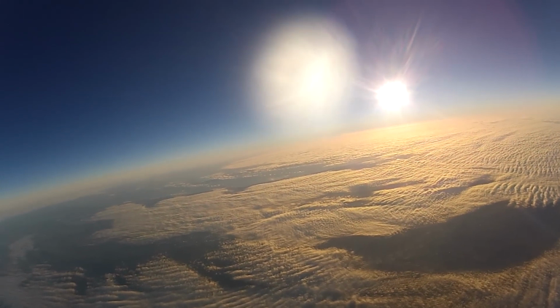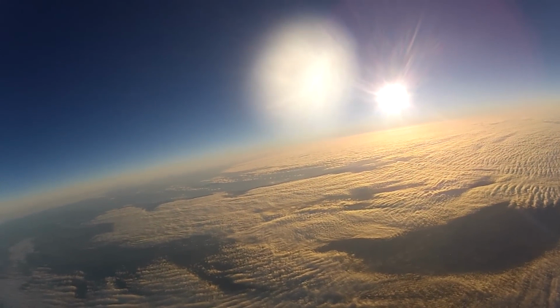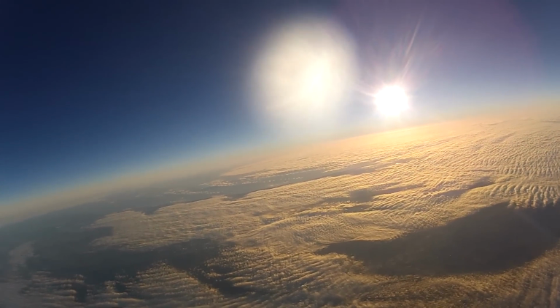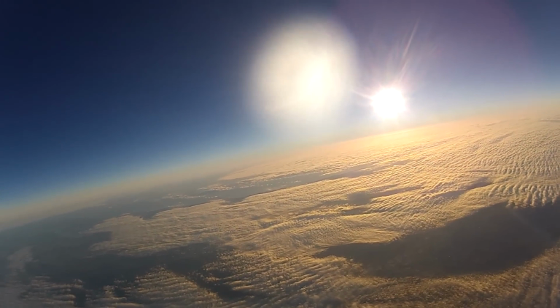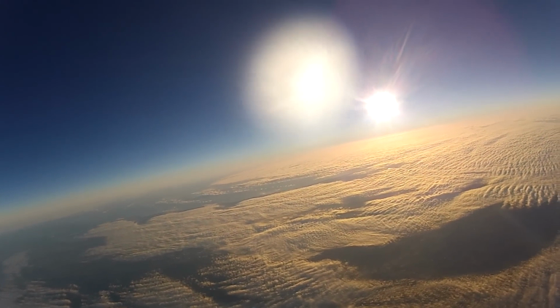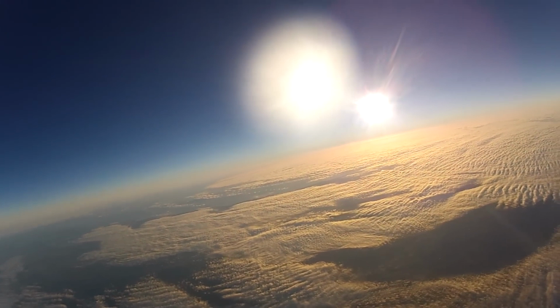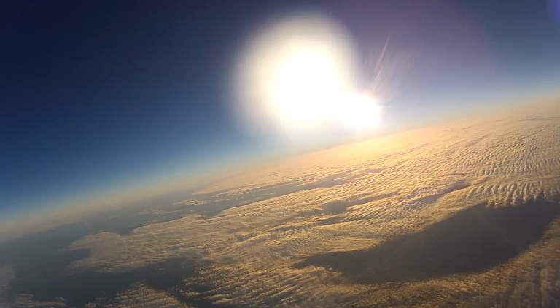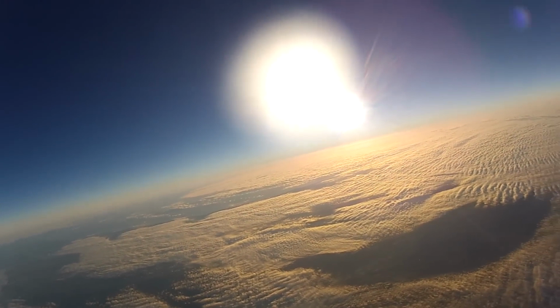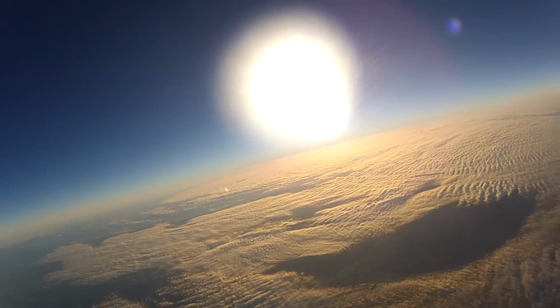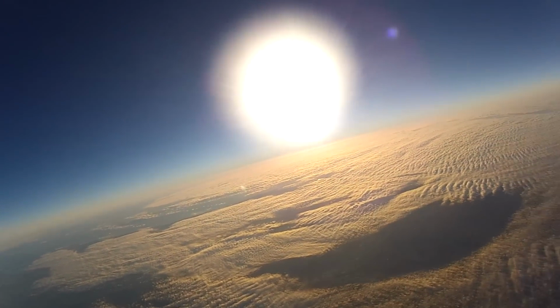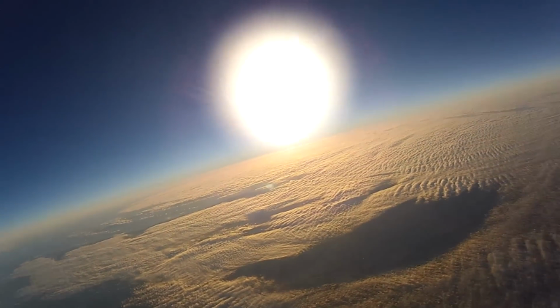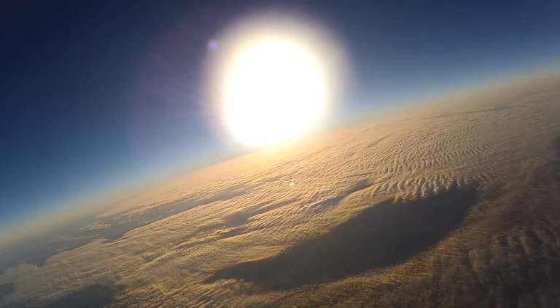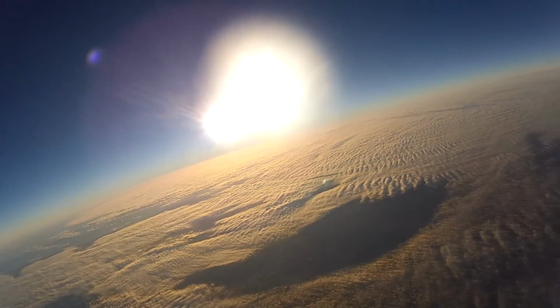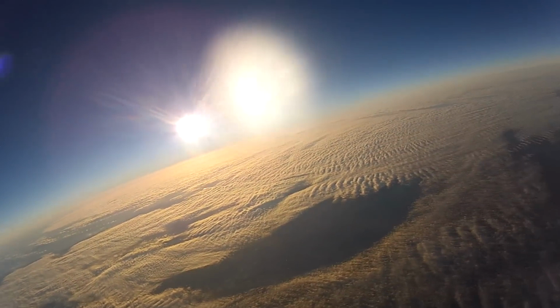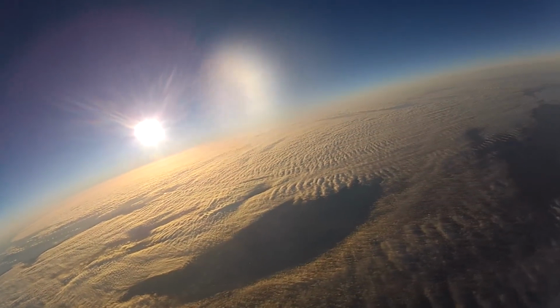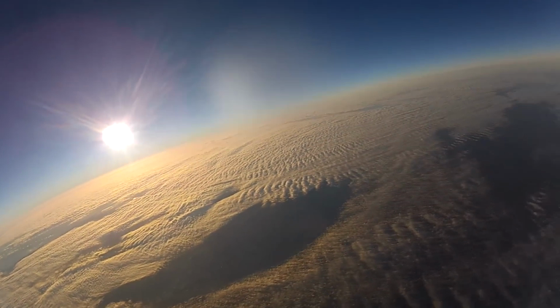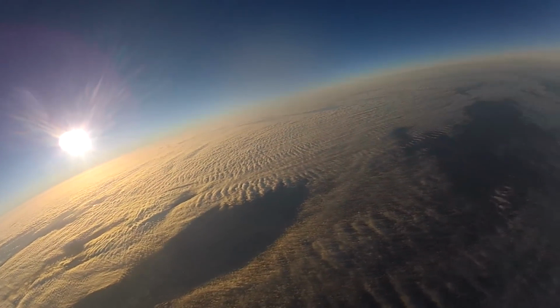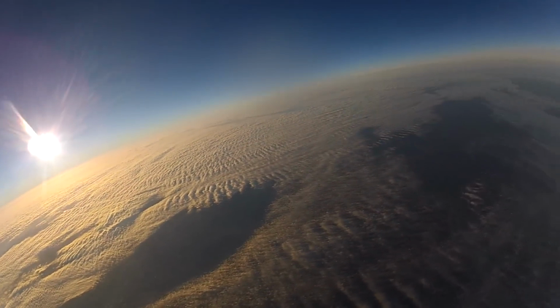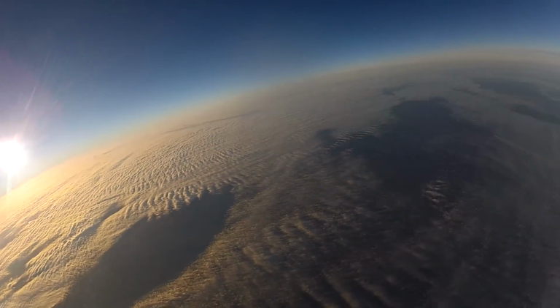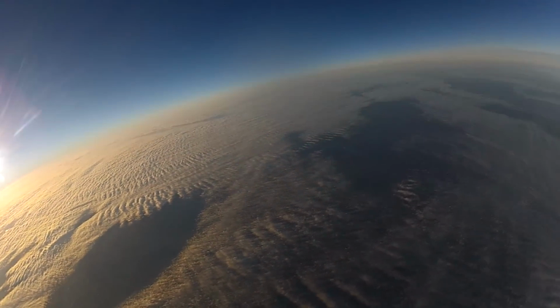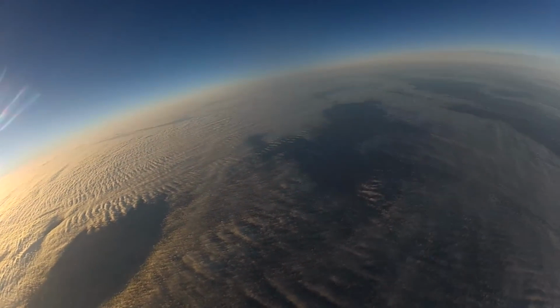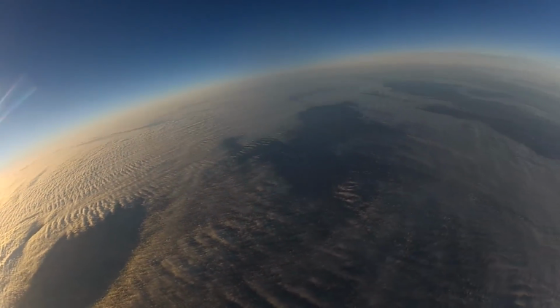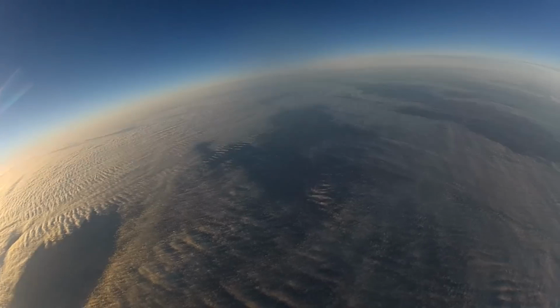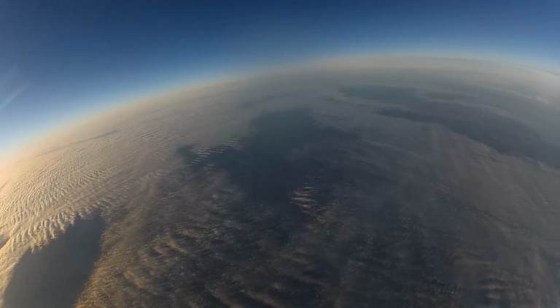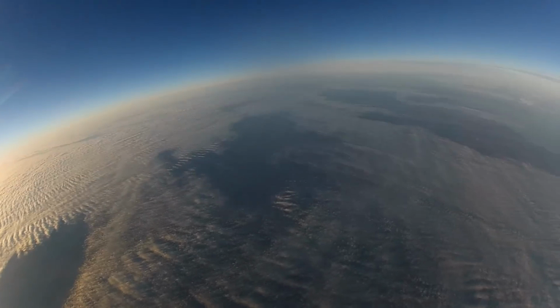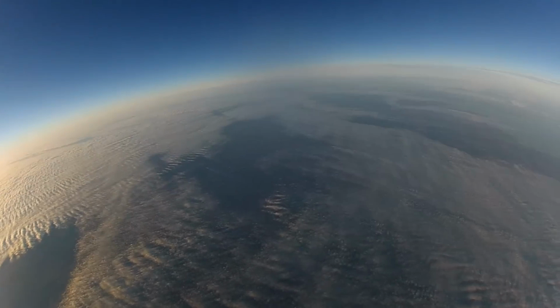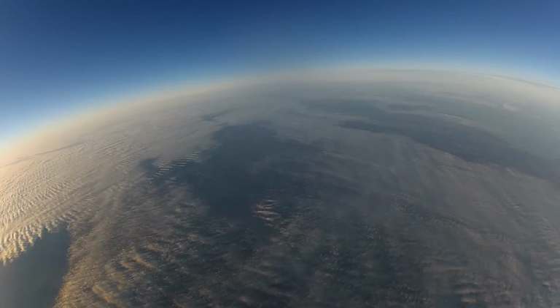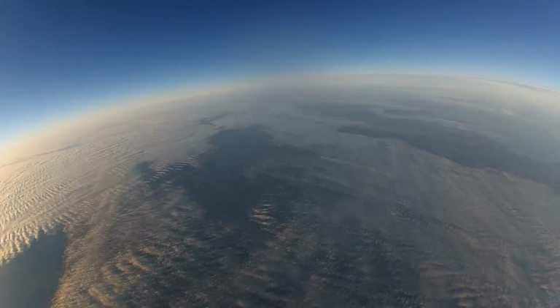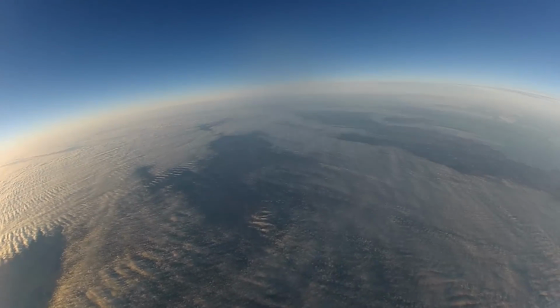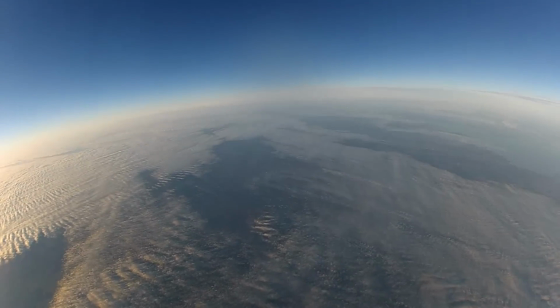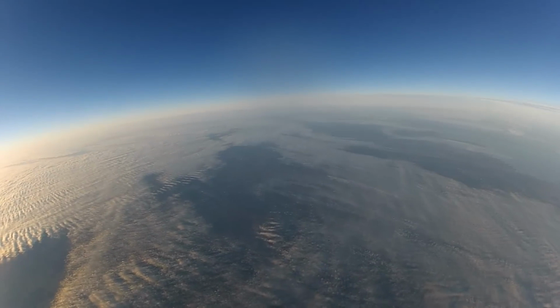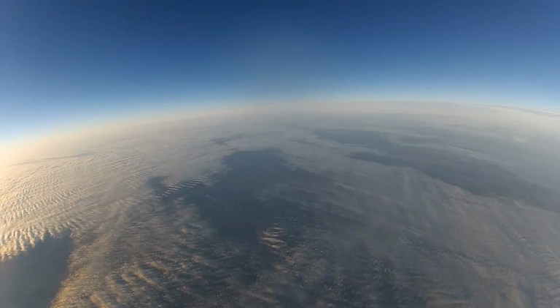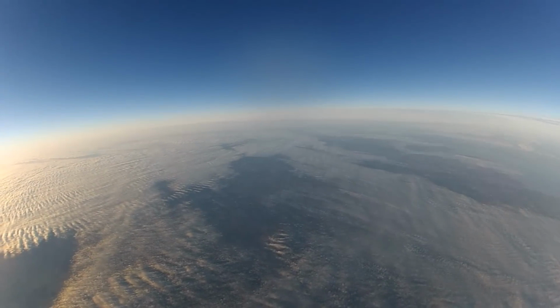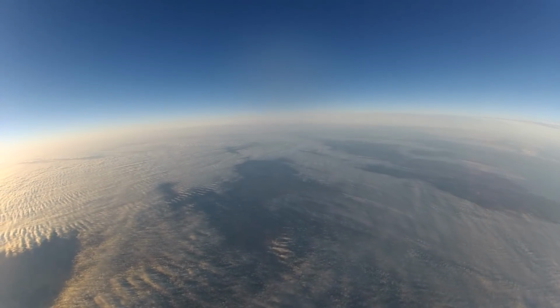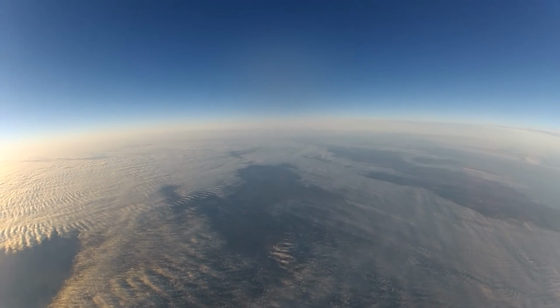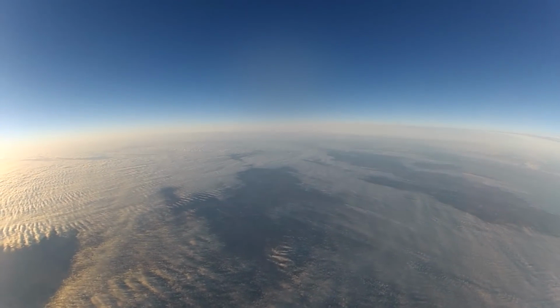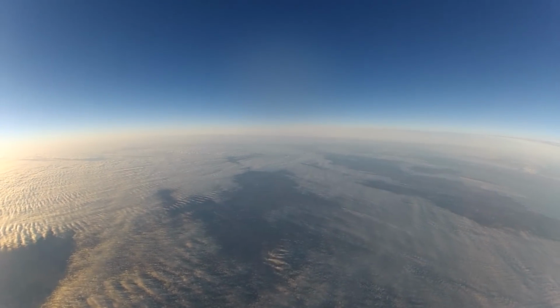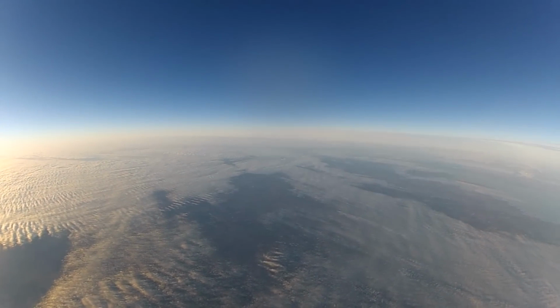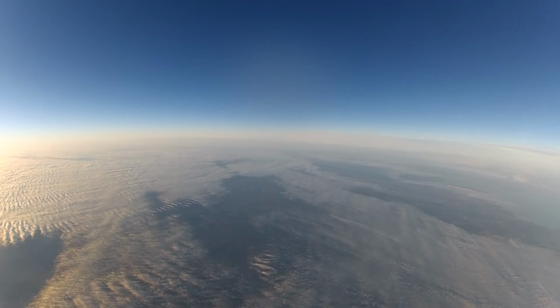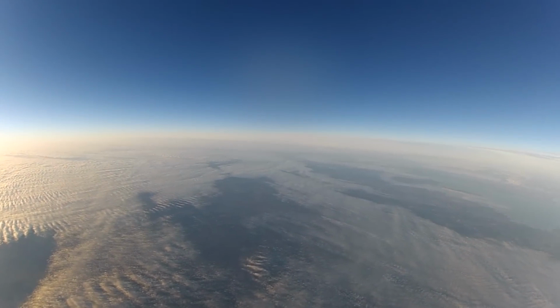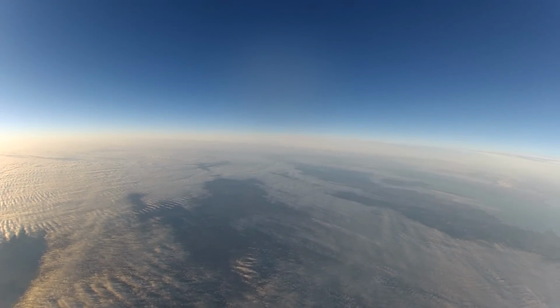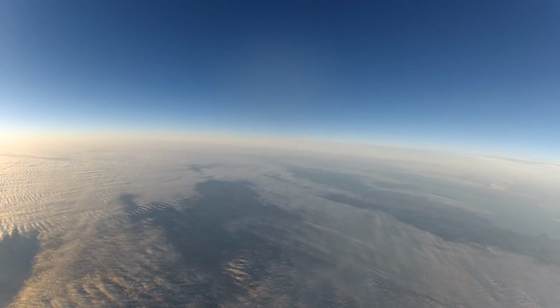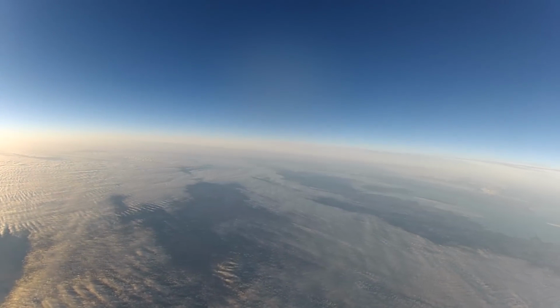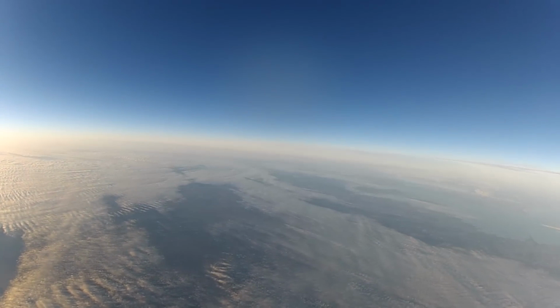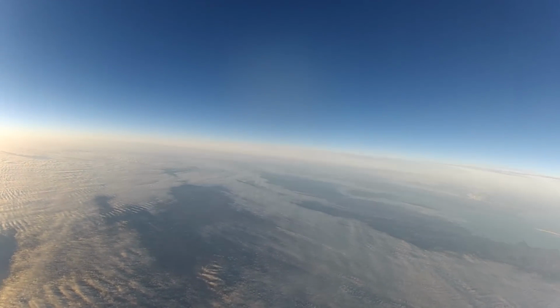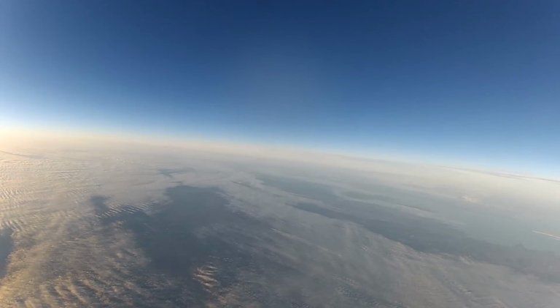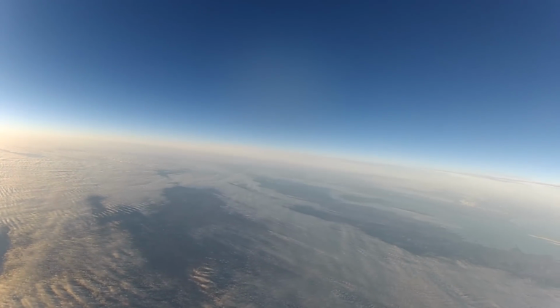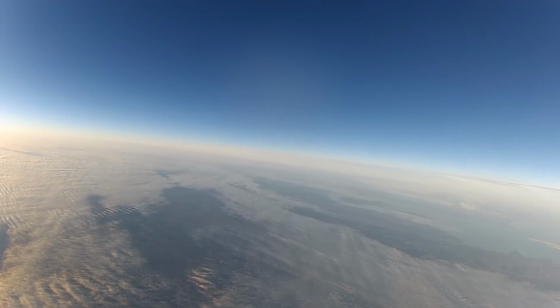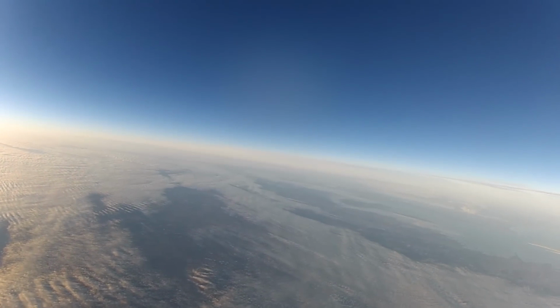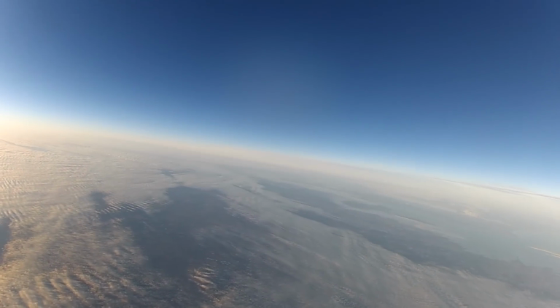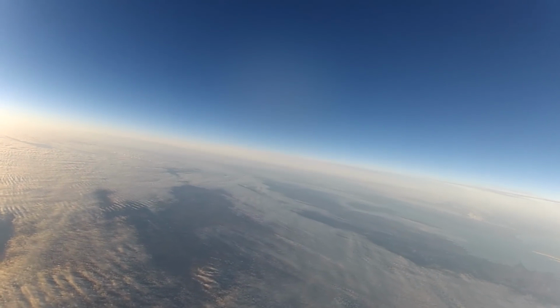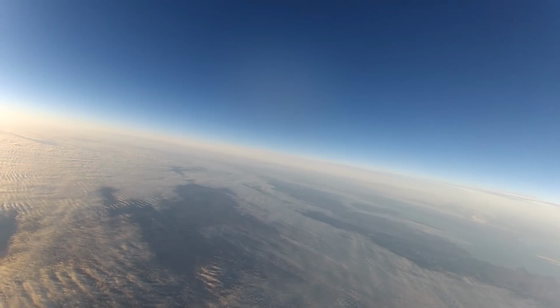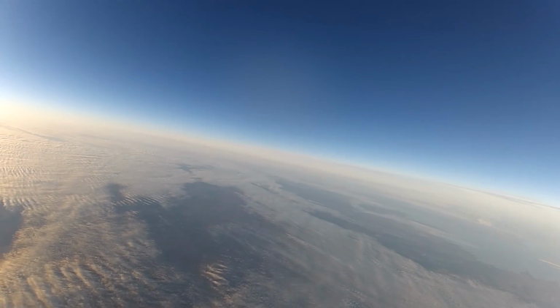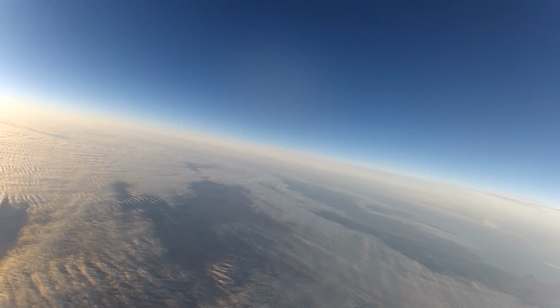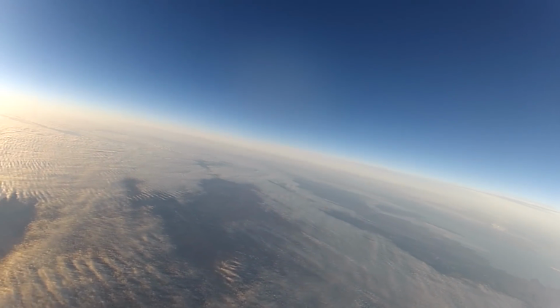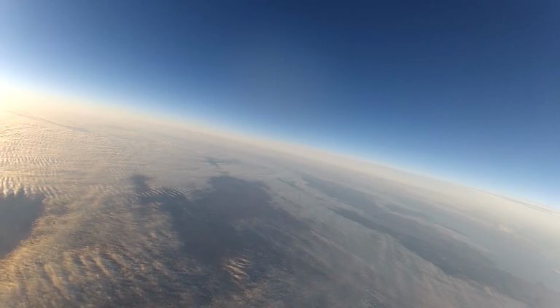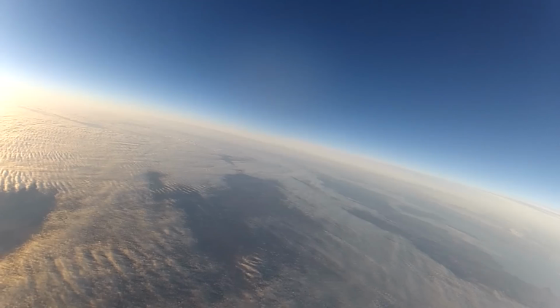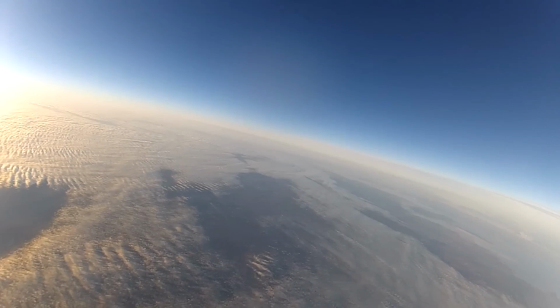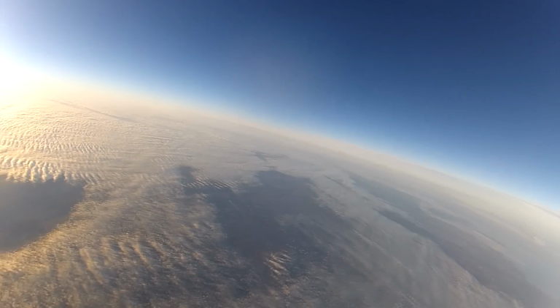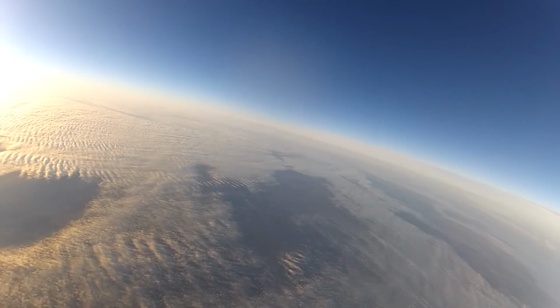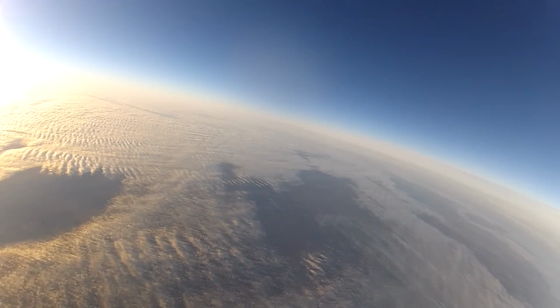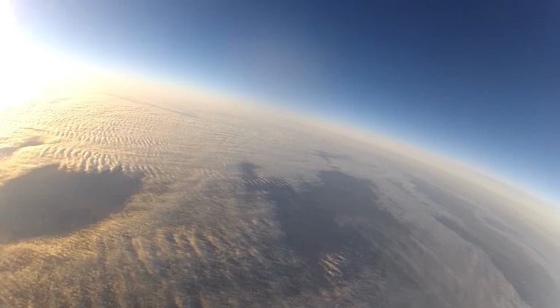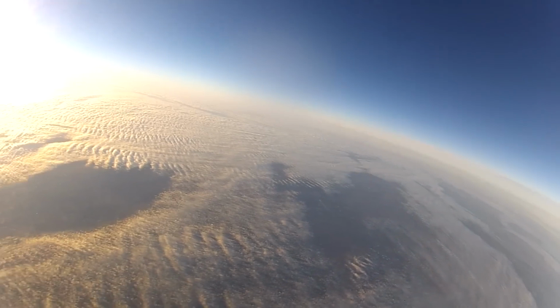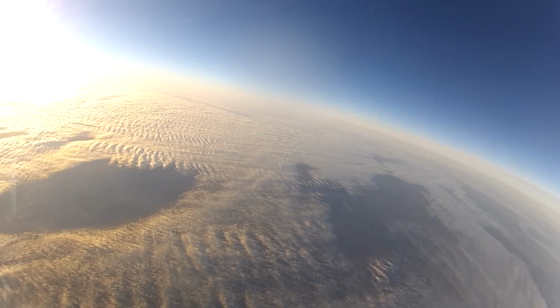The balloon has now reached a height of around 10,000 meters. I still have a solid video link and everything still looks really good.